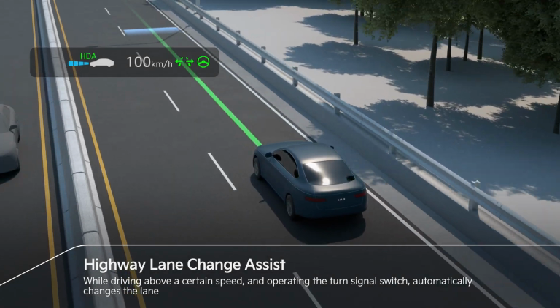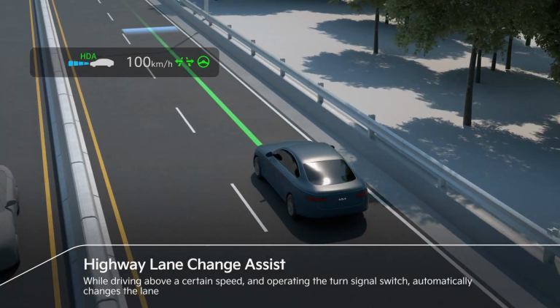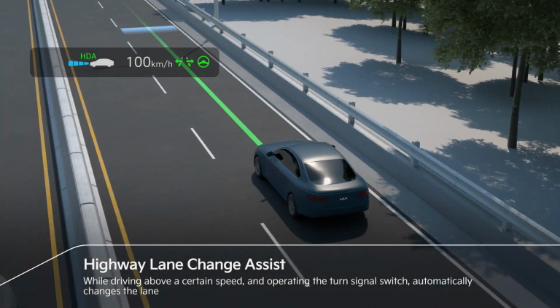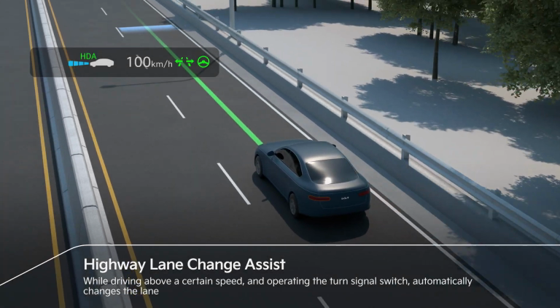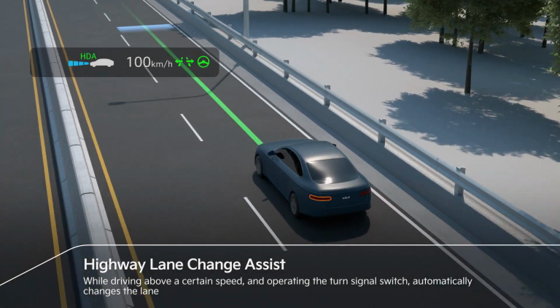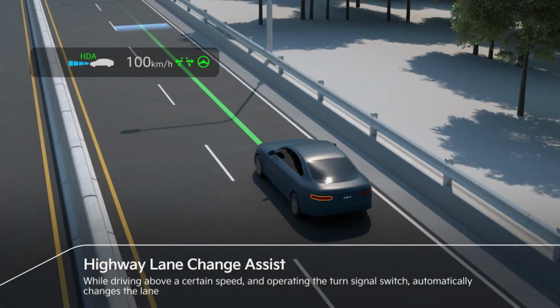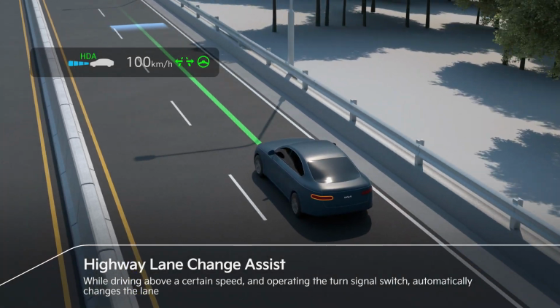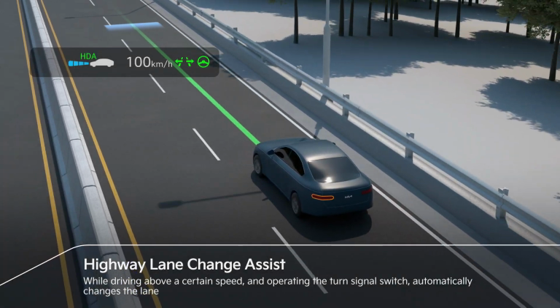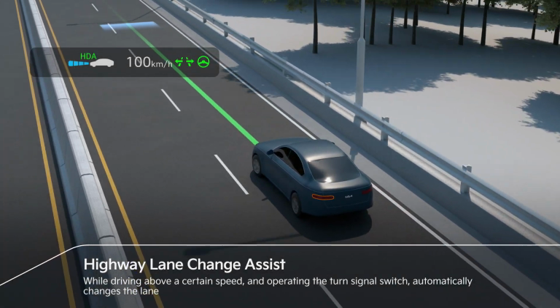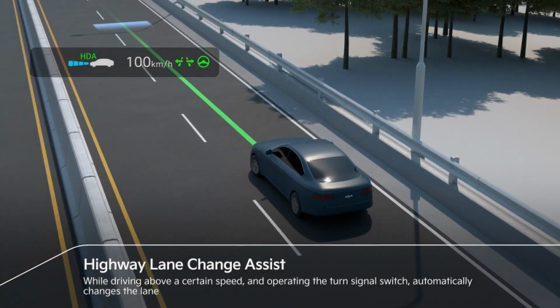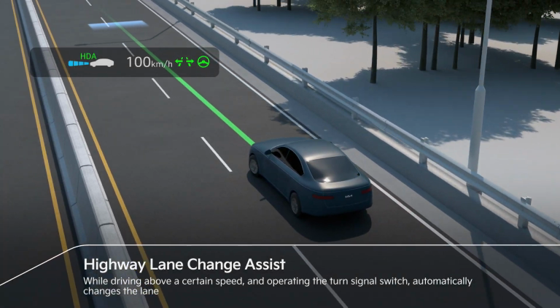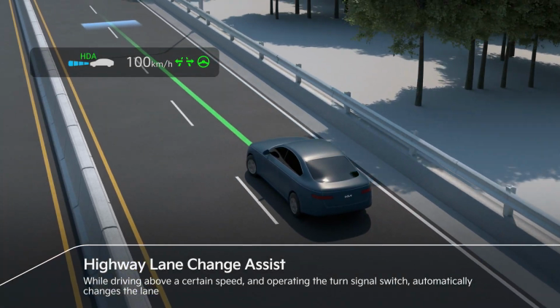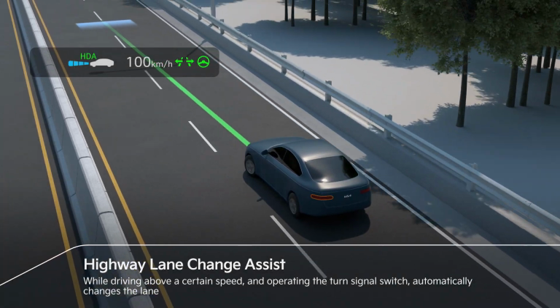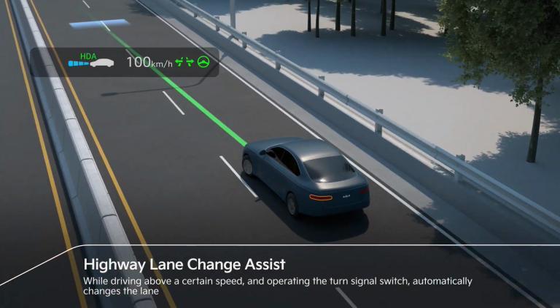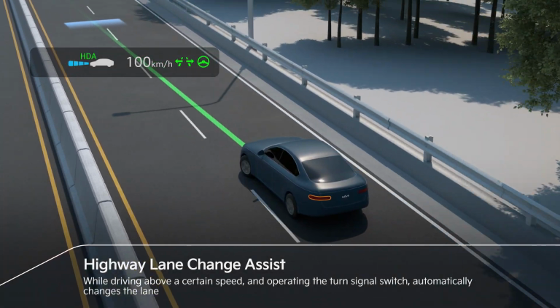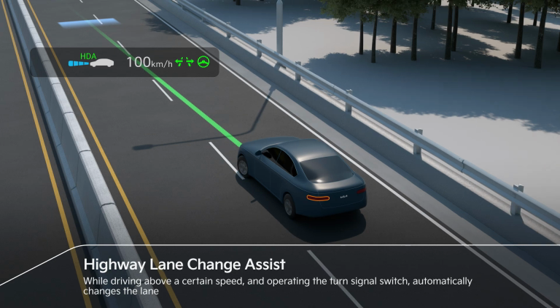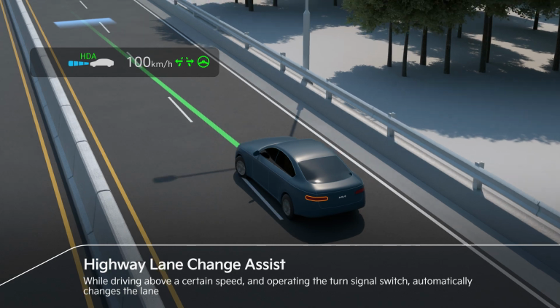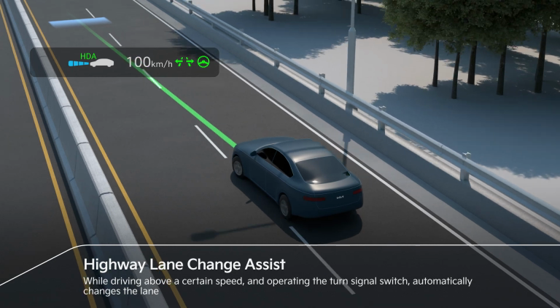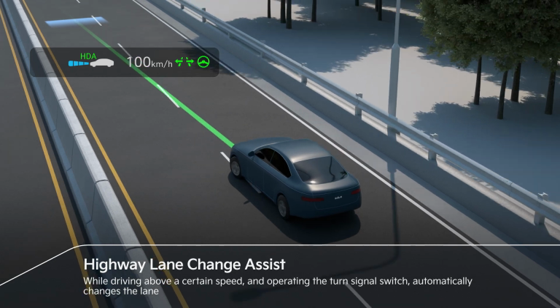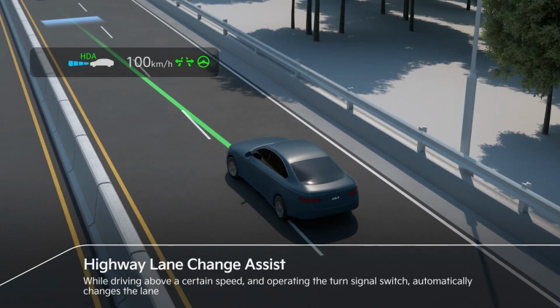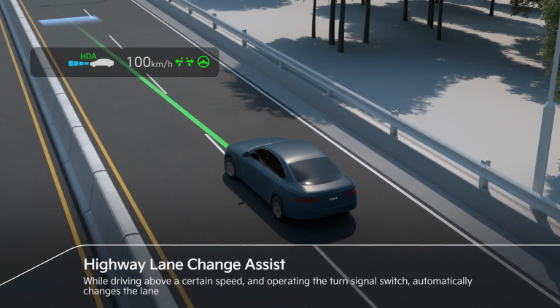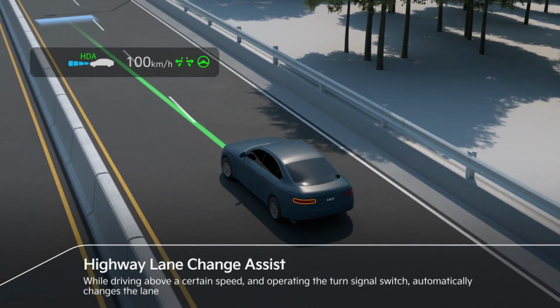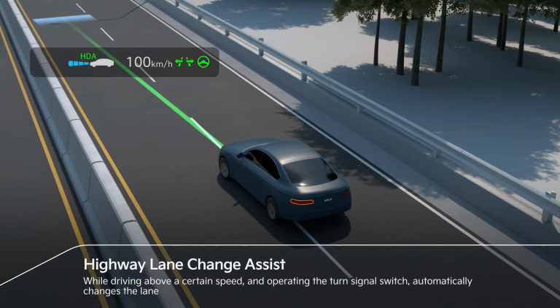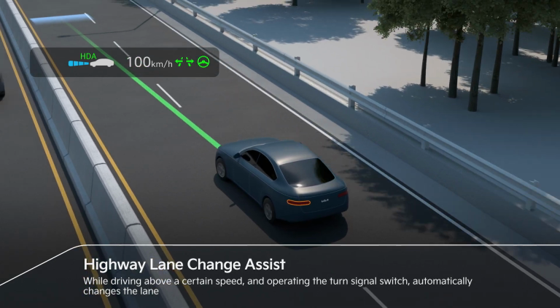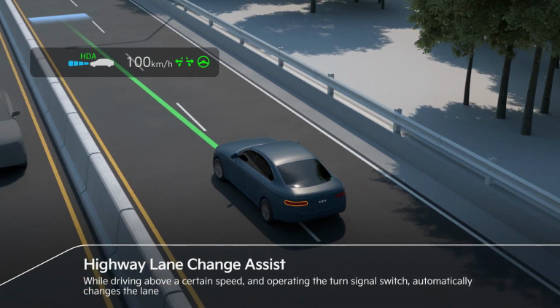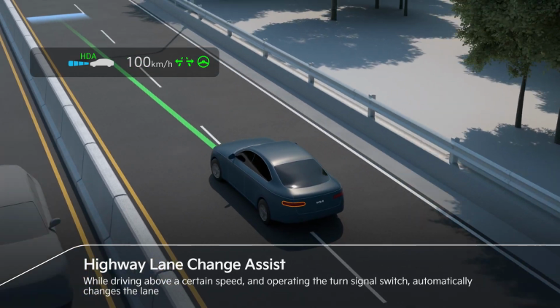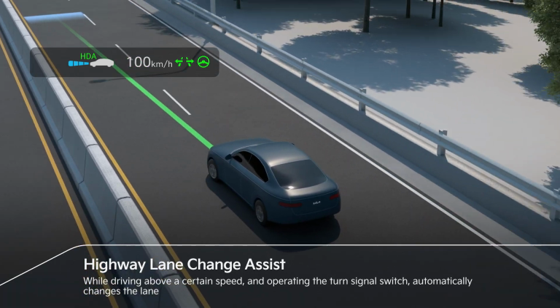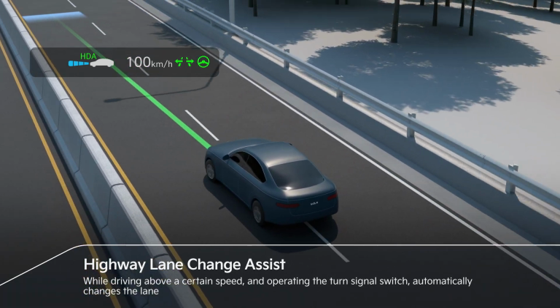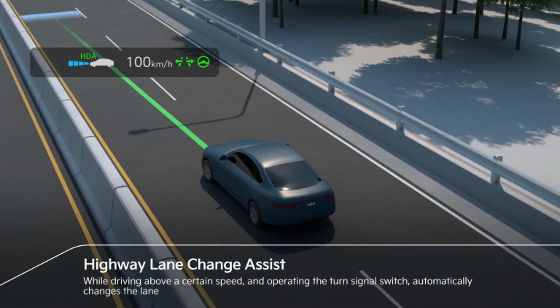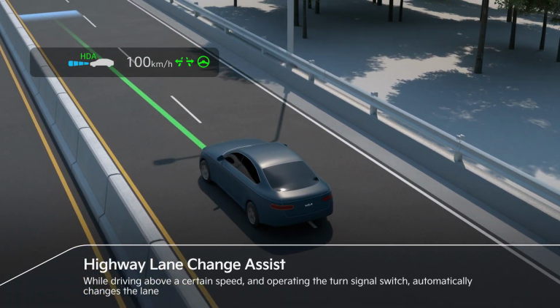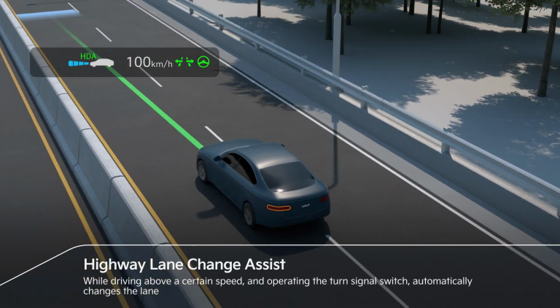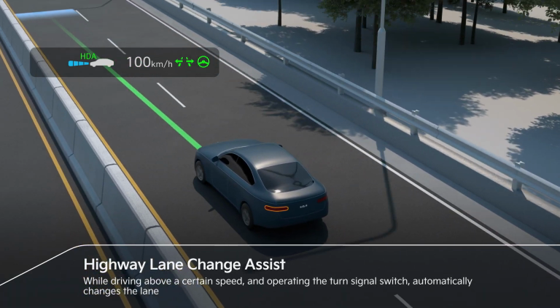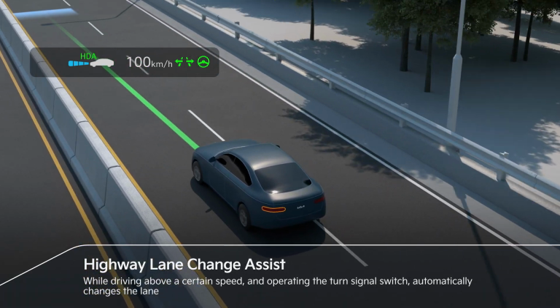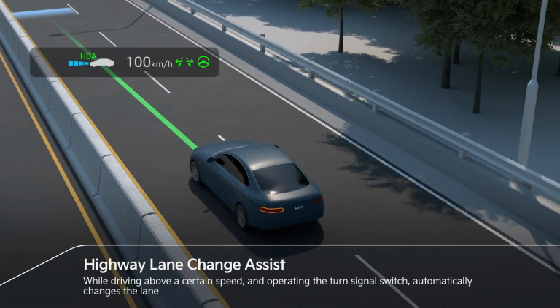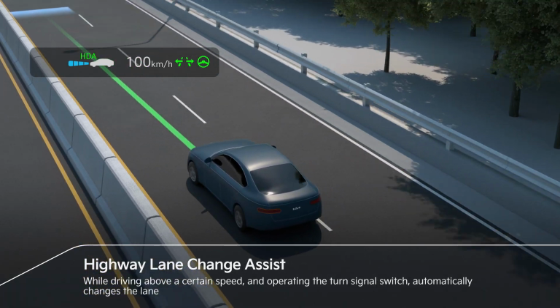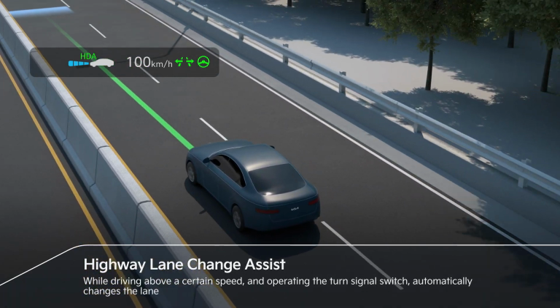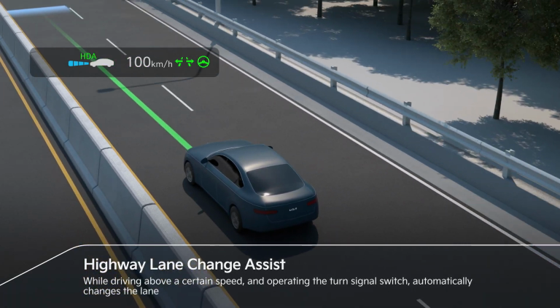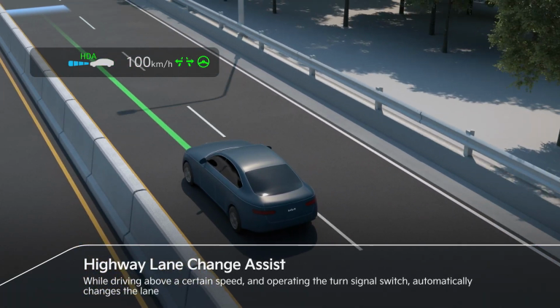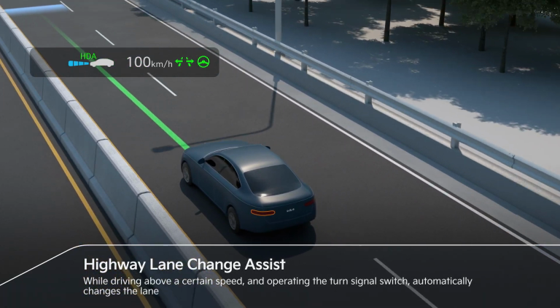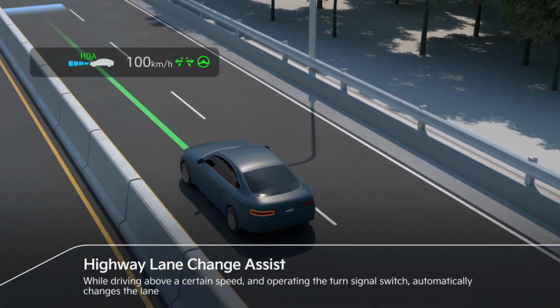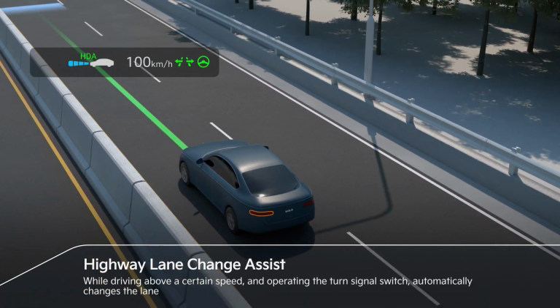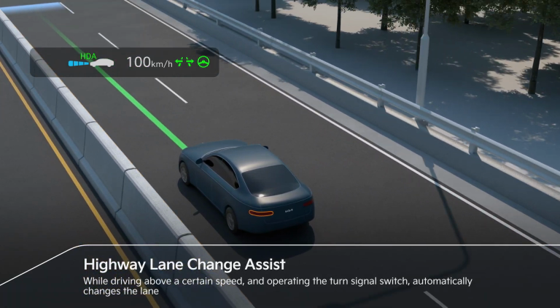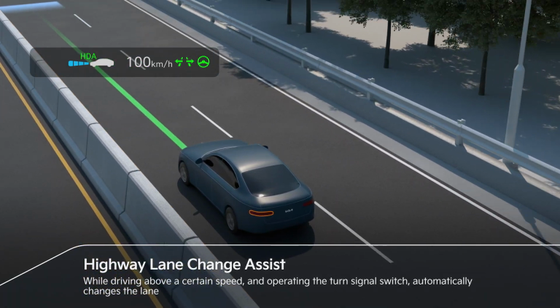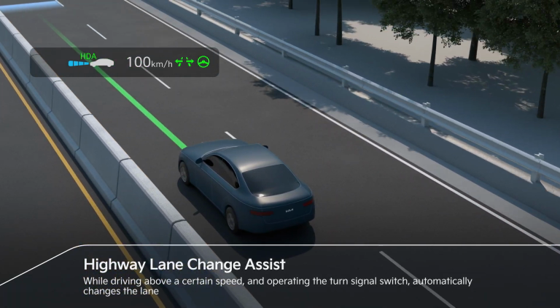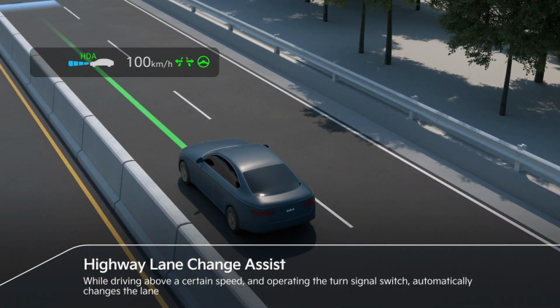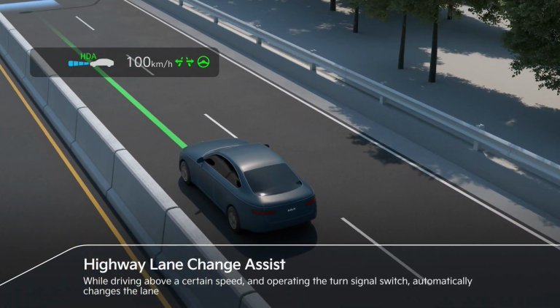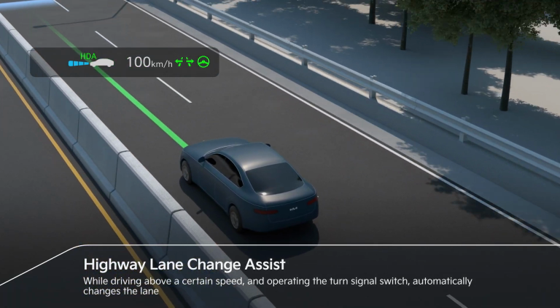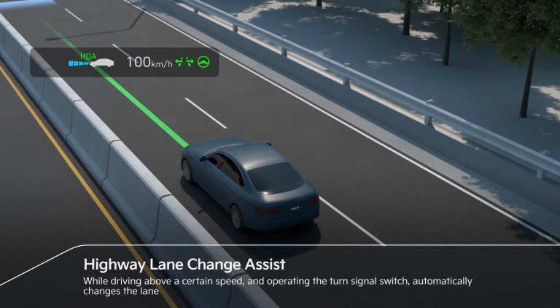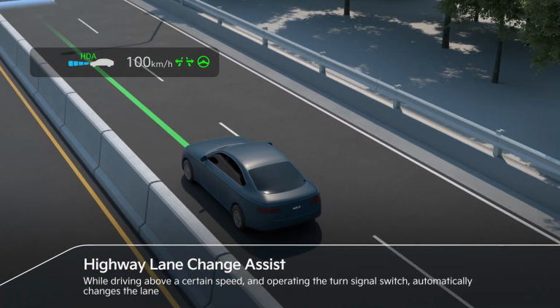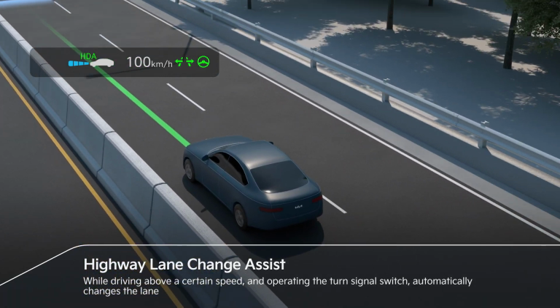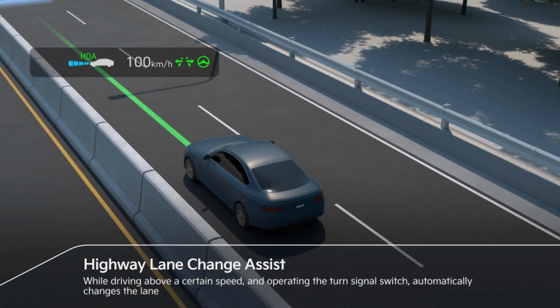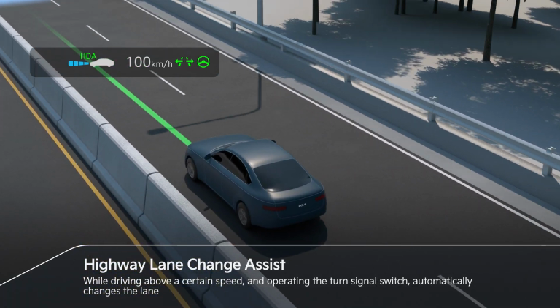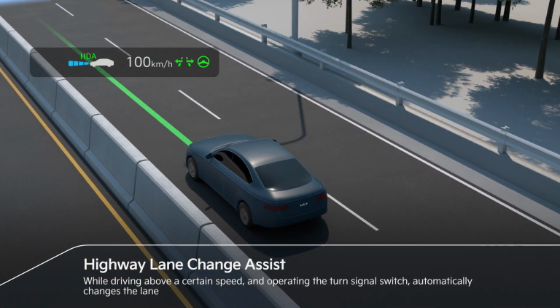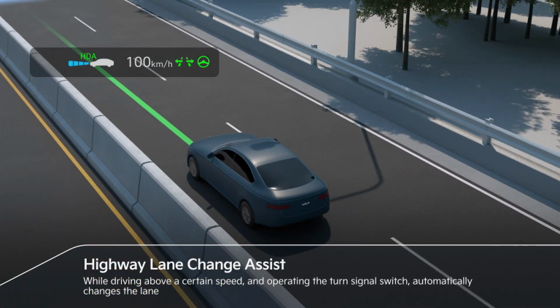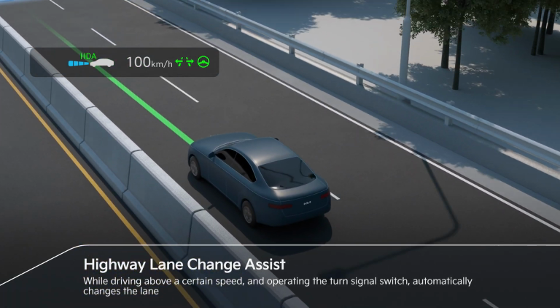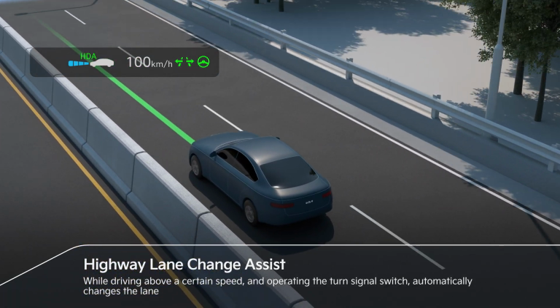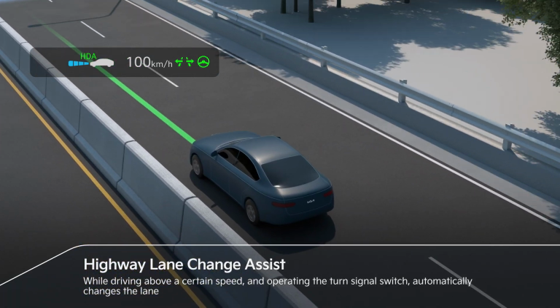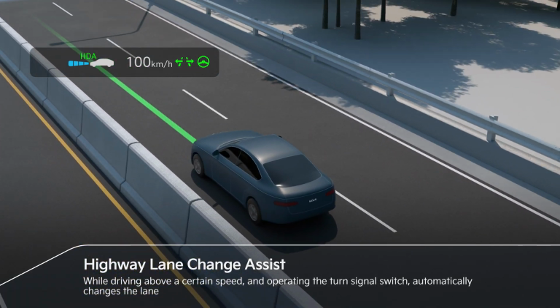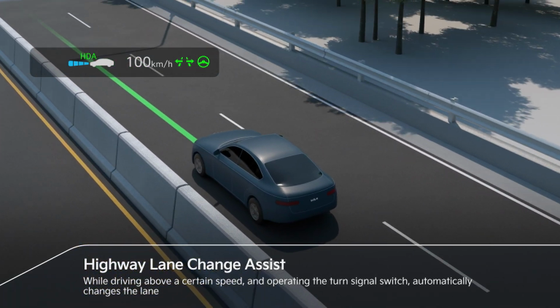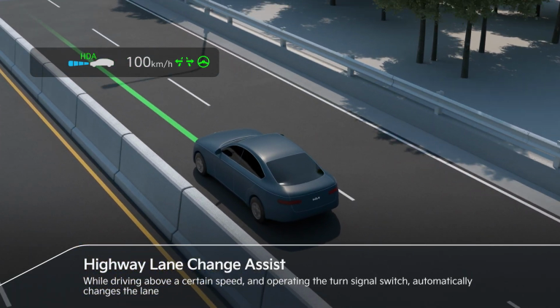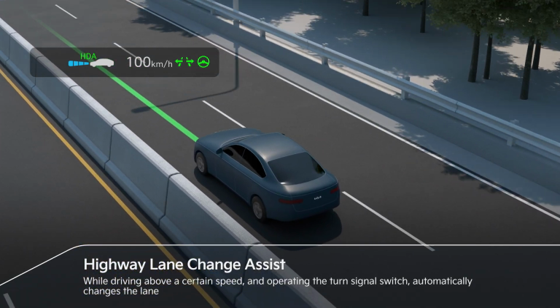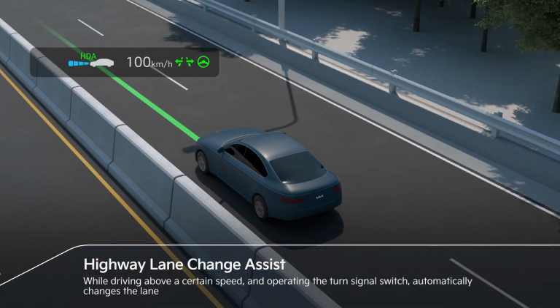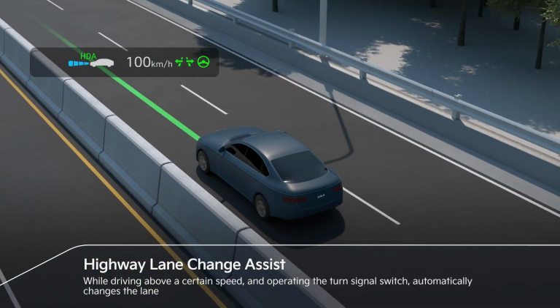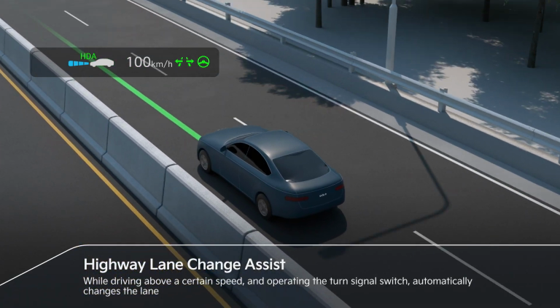If driving above a certain speed and operating the turn signal switch, HDA automatically changes the lane in the indicated direction.